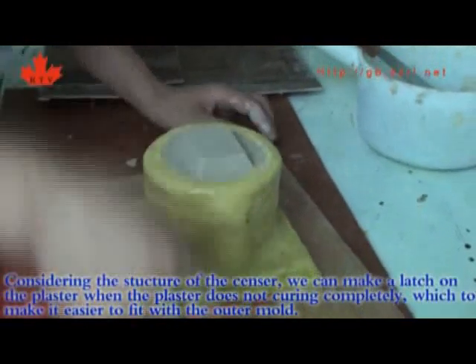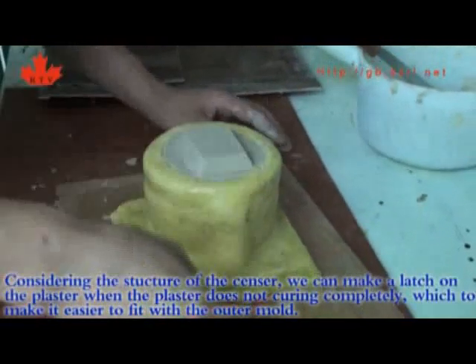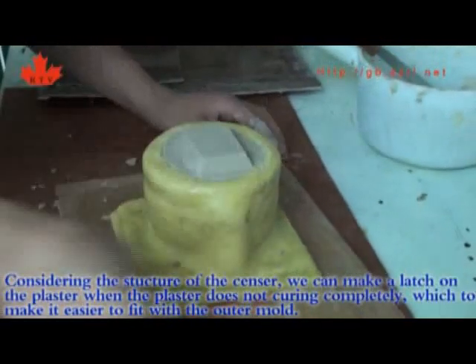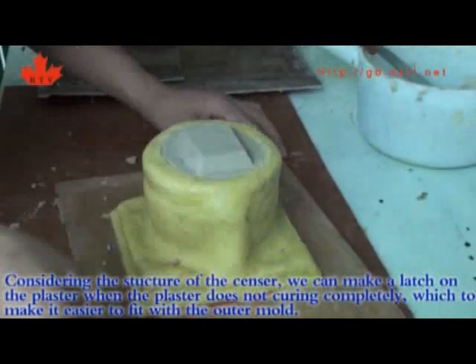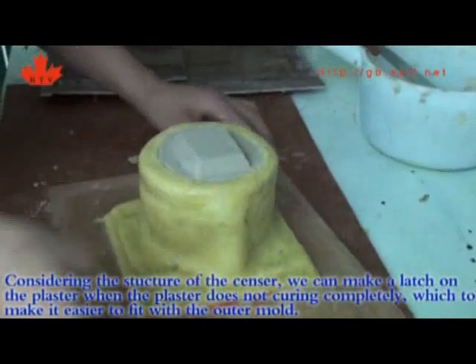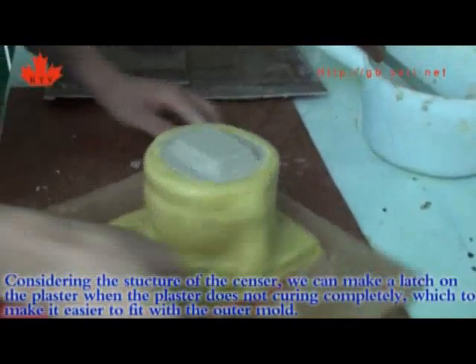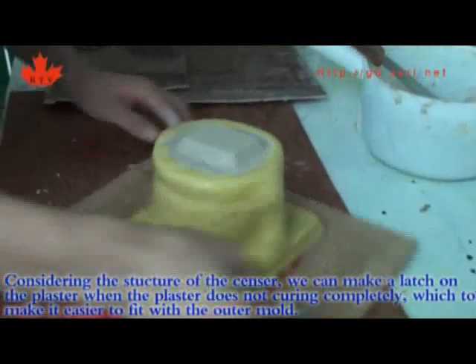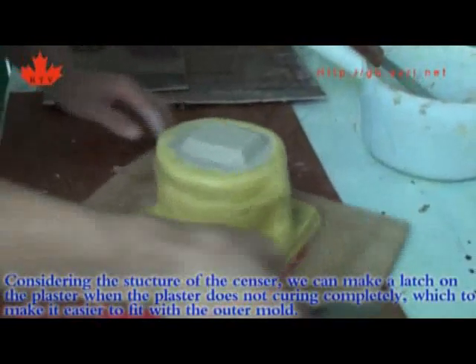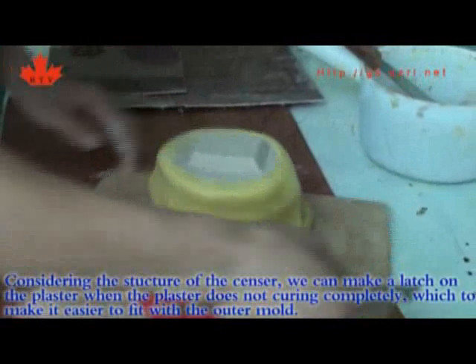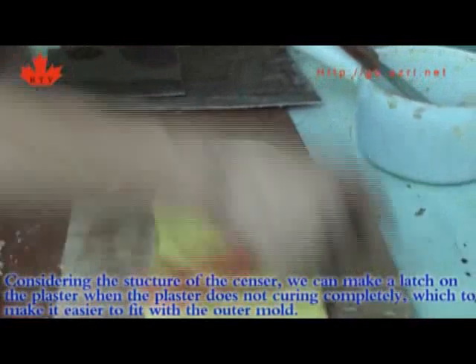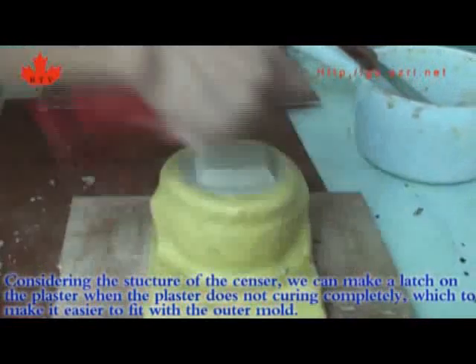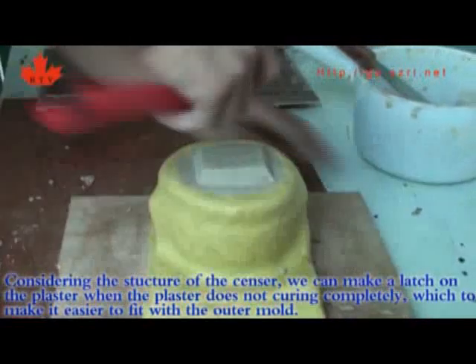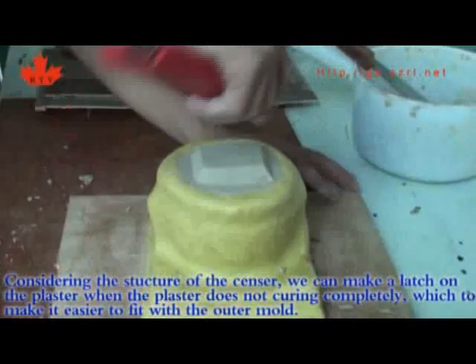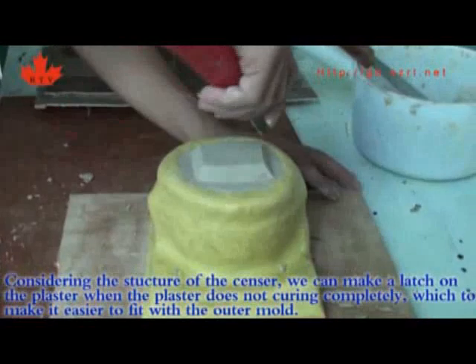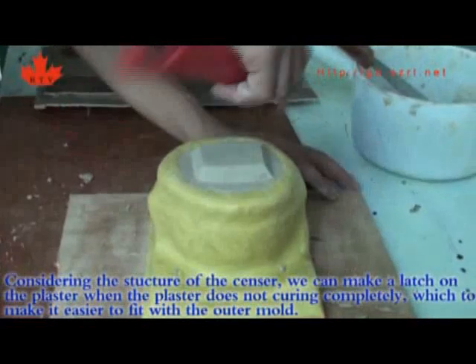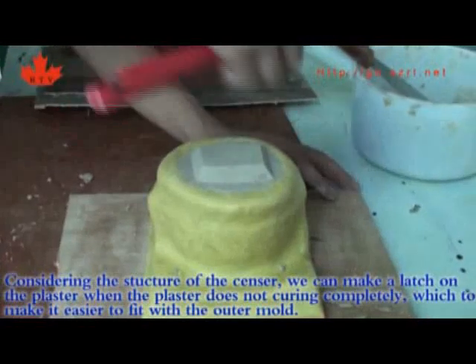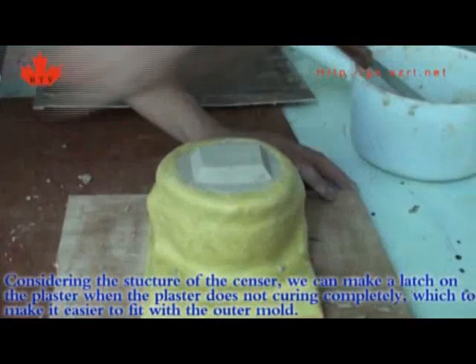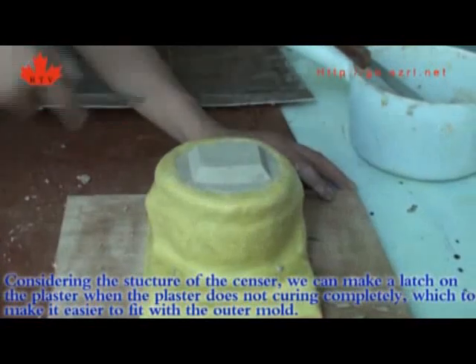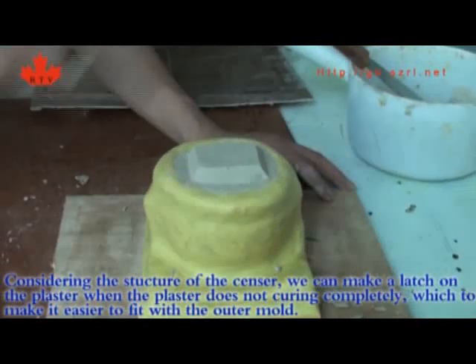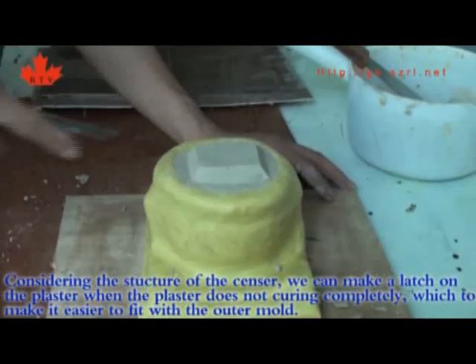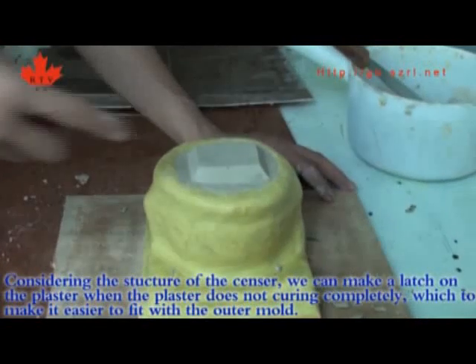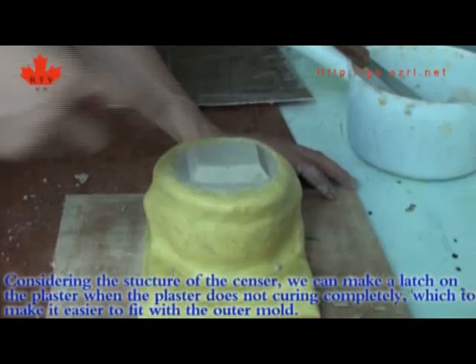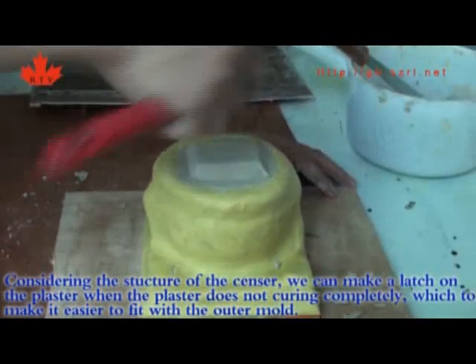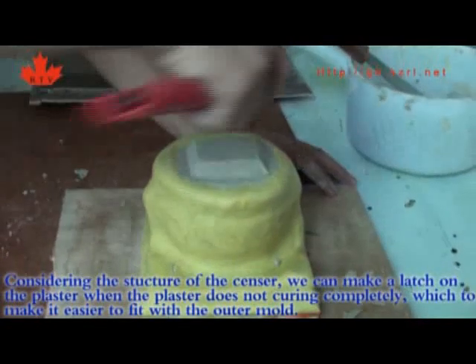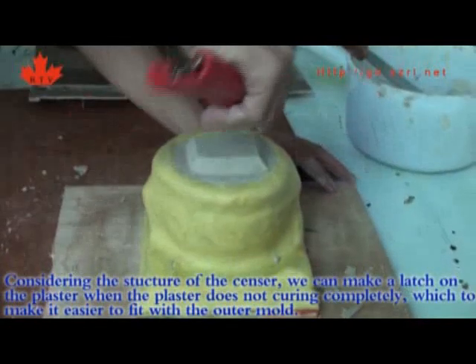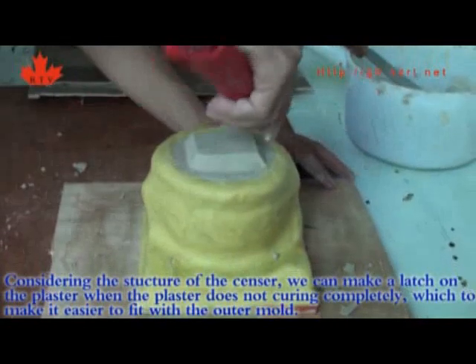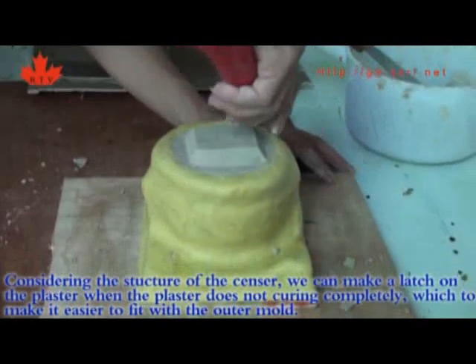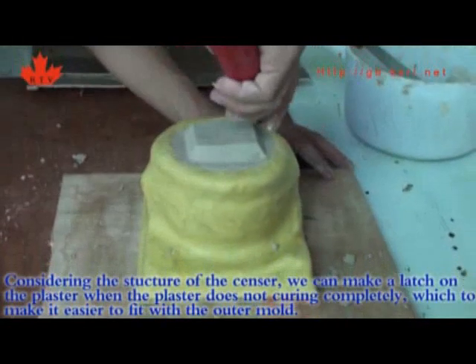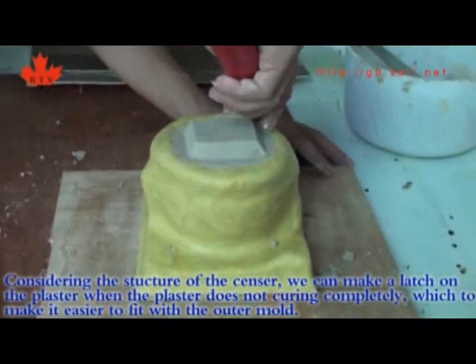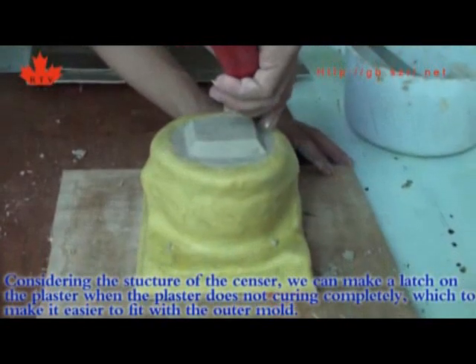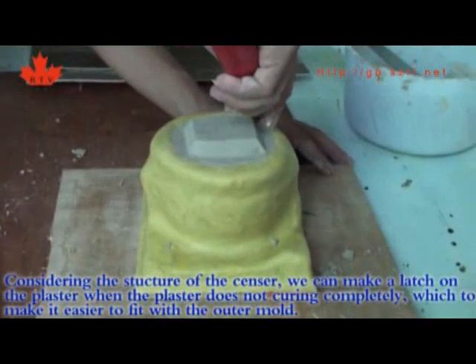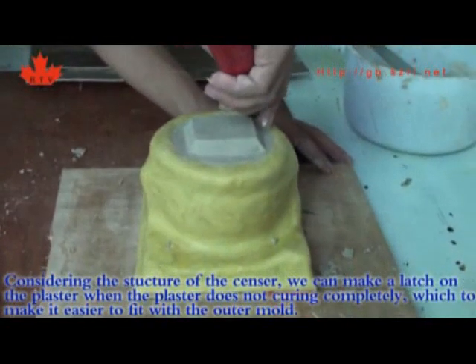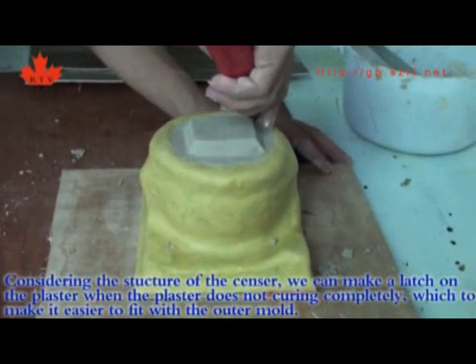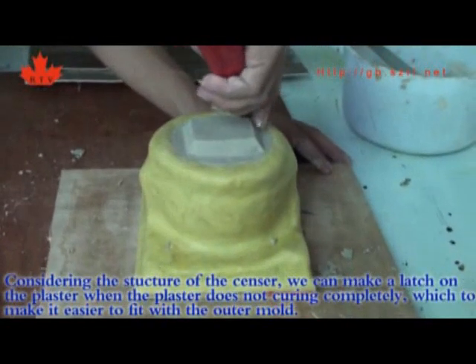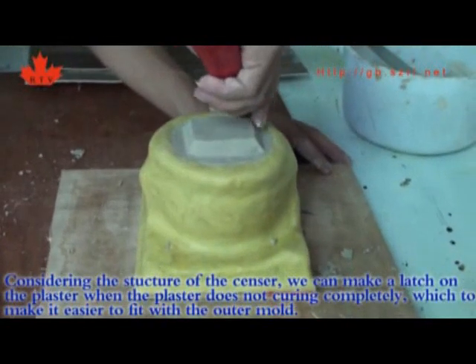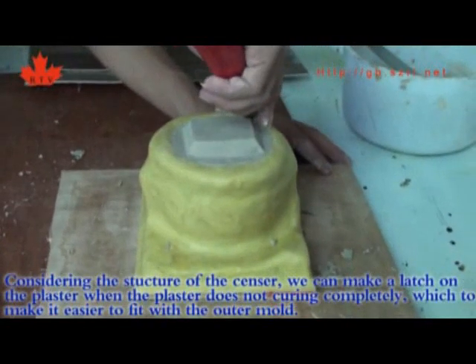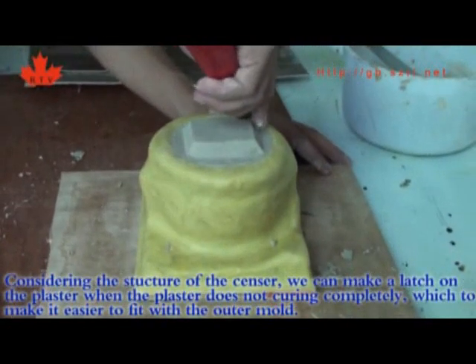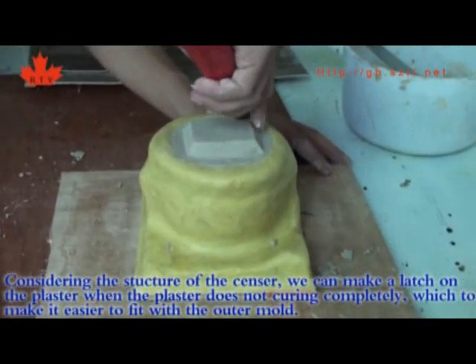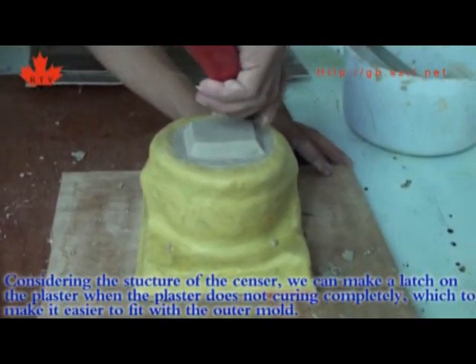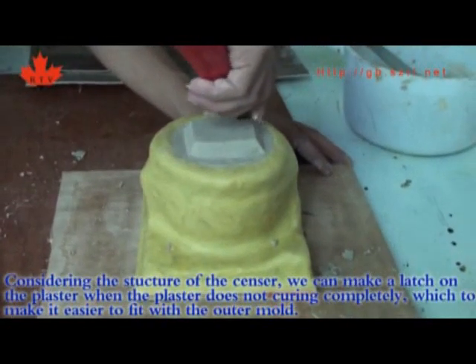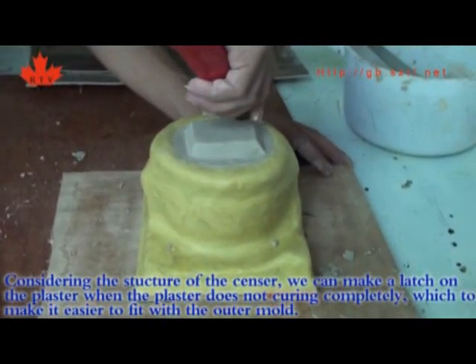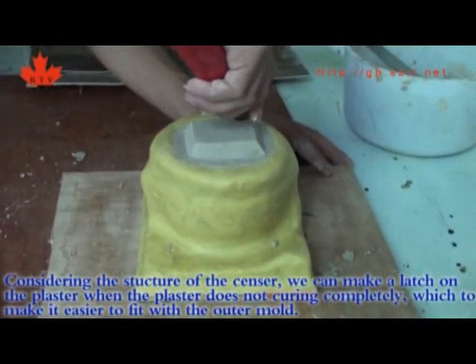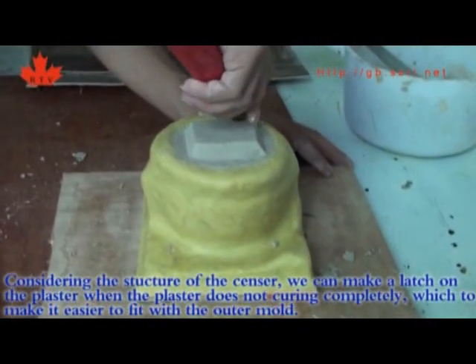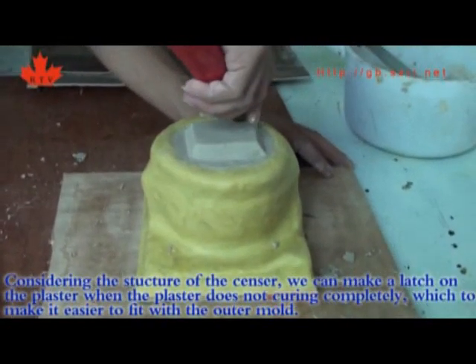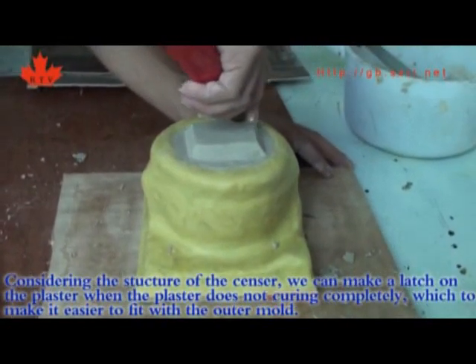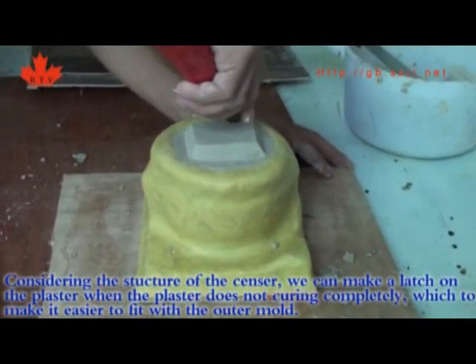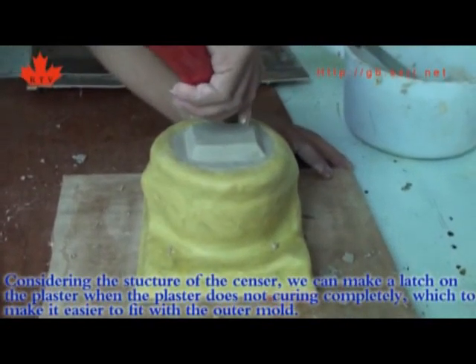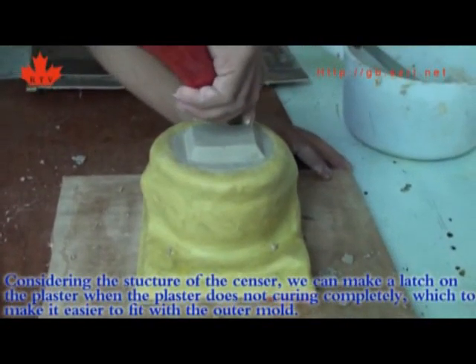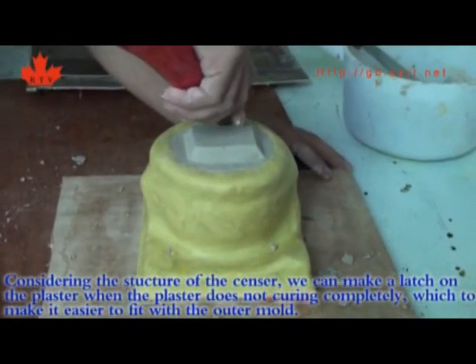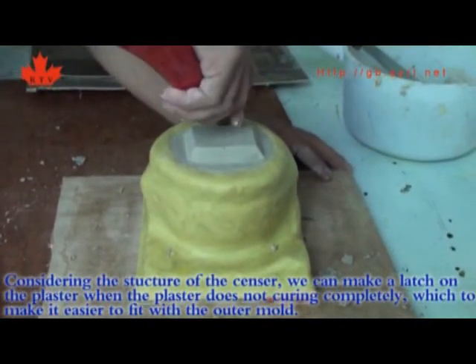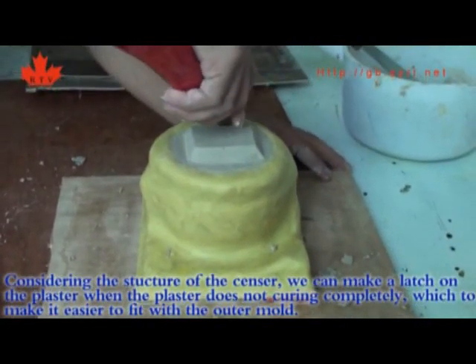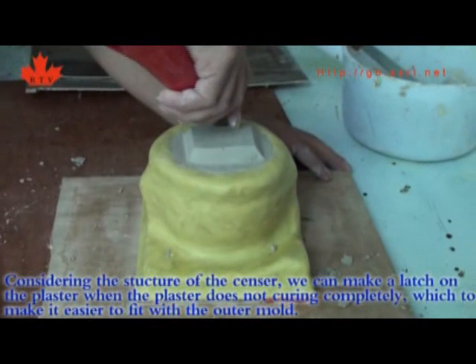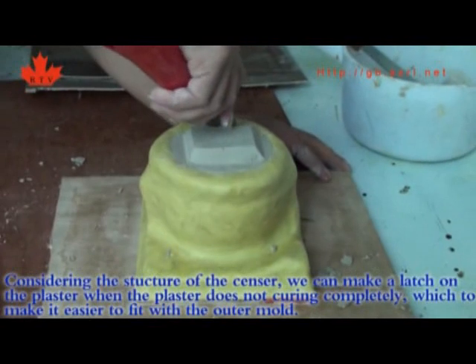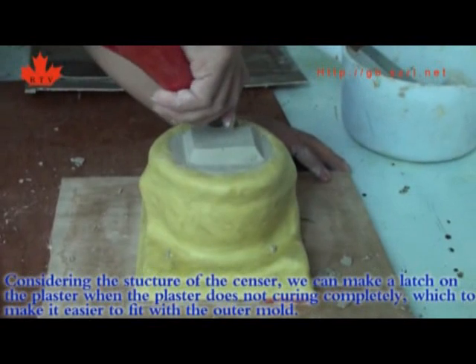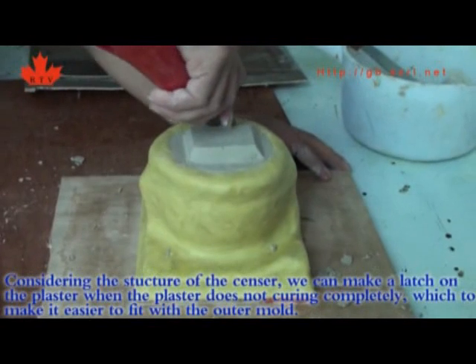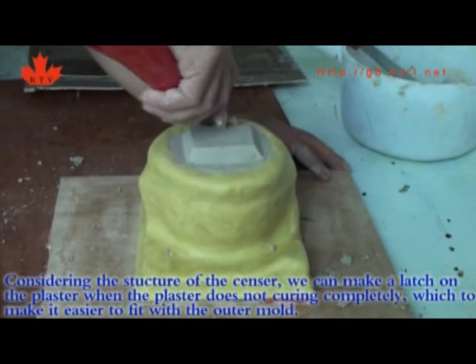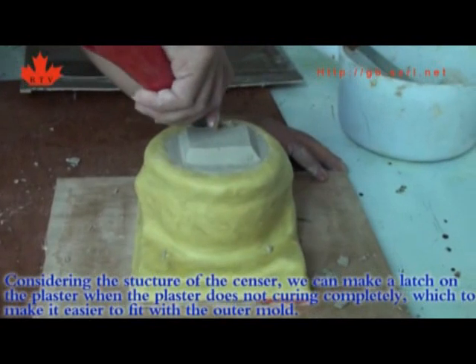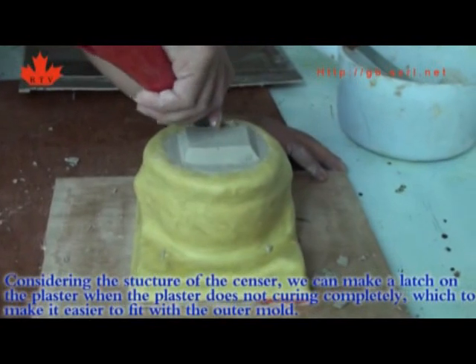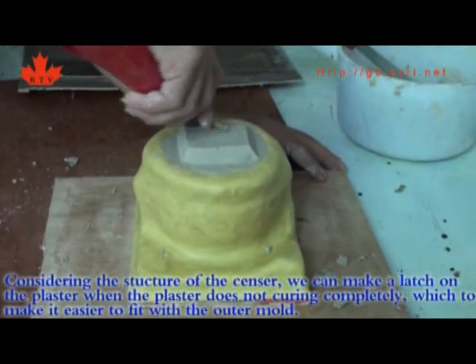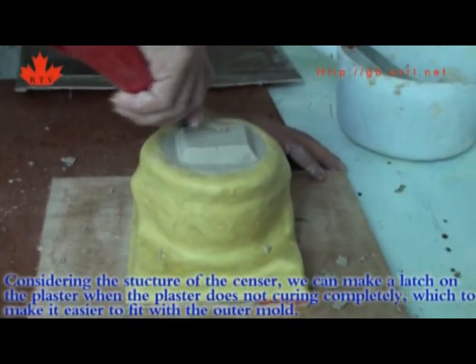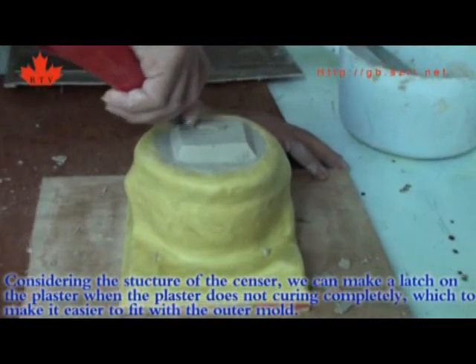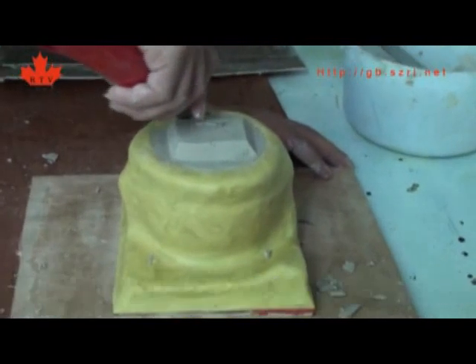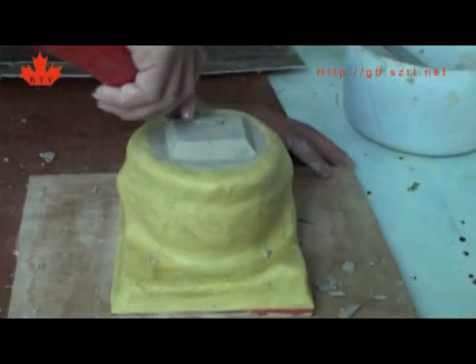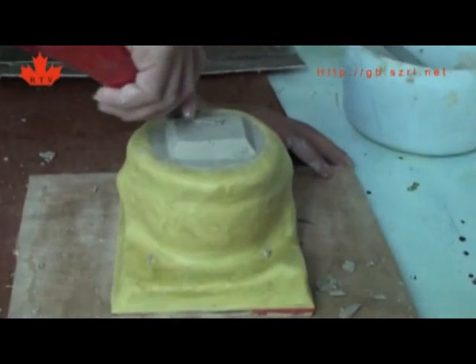Make a latch on the plaster while the plaster has not cured completely, to make it easier to fix with the outer mold.